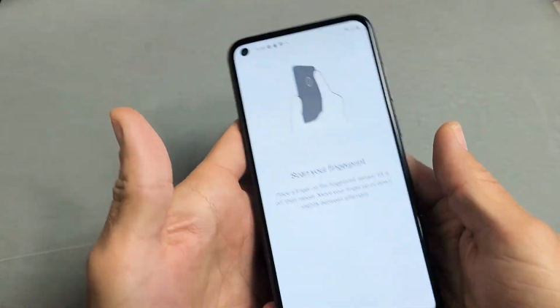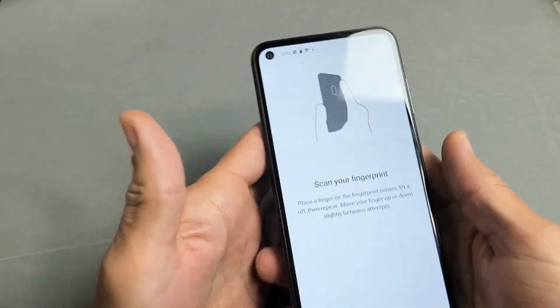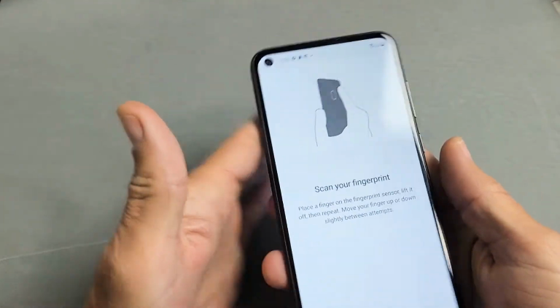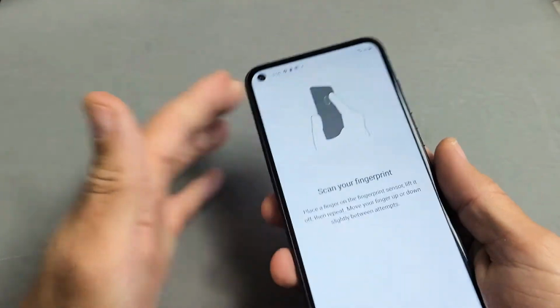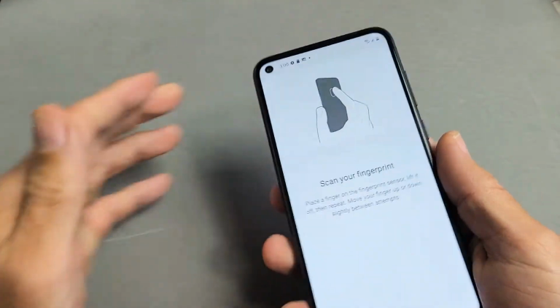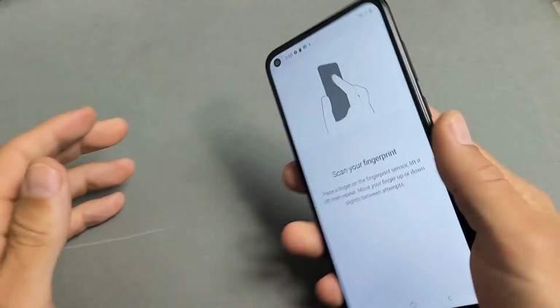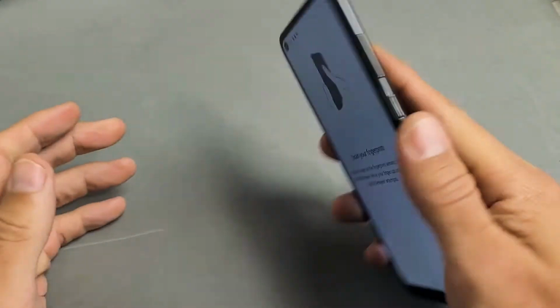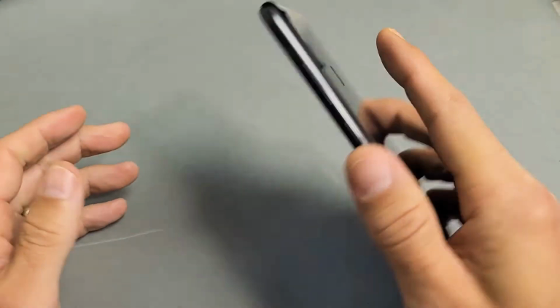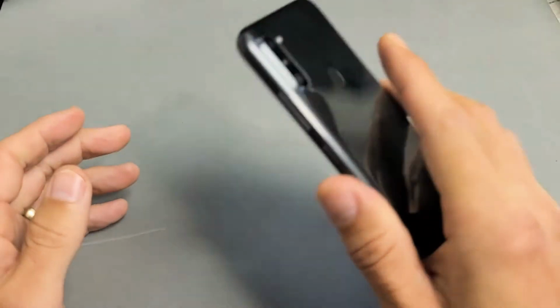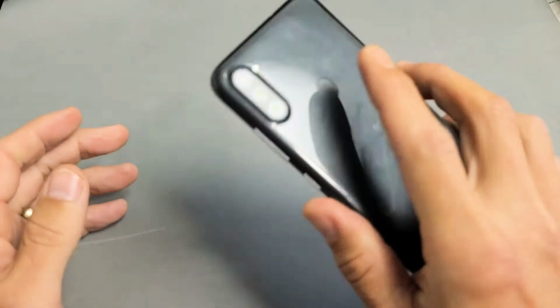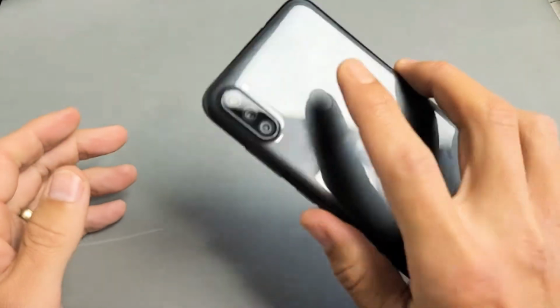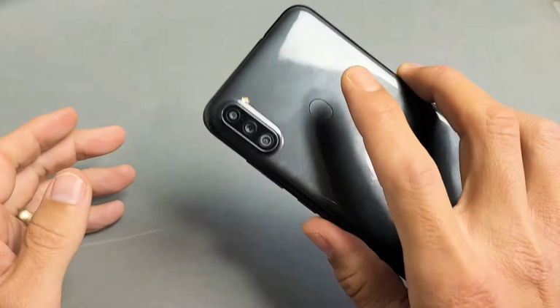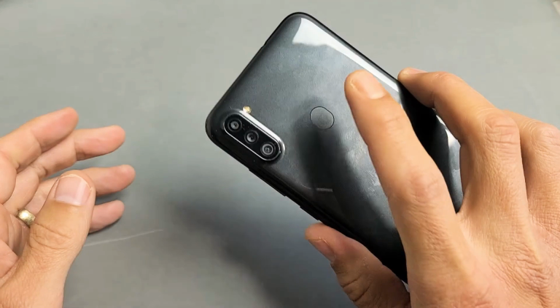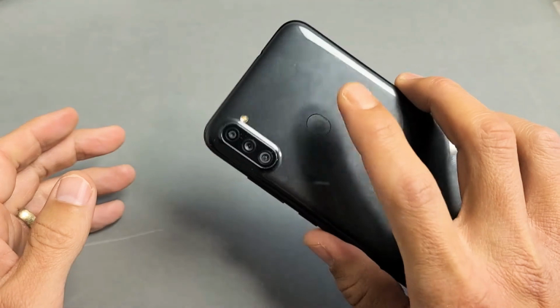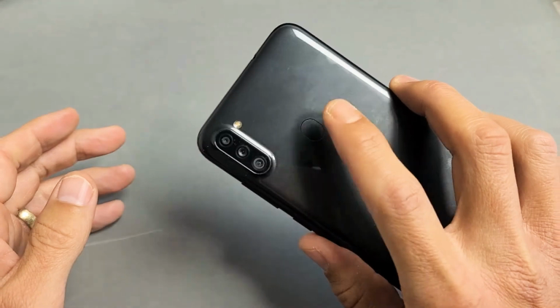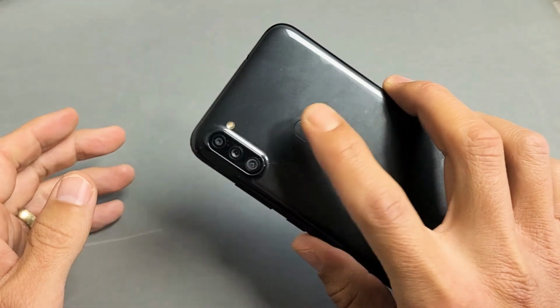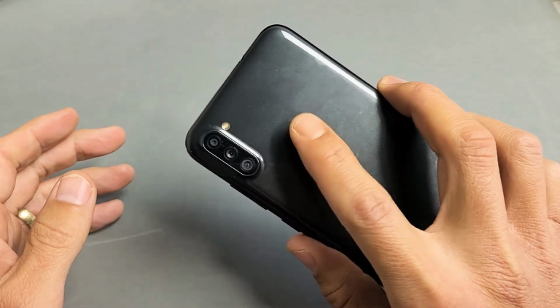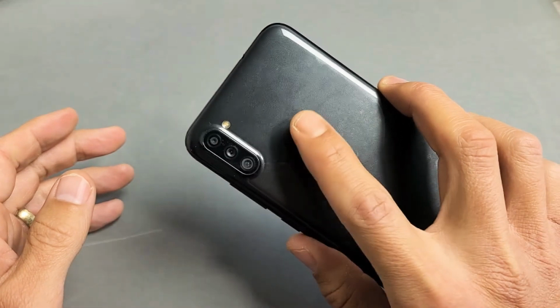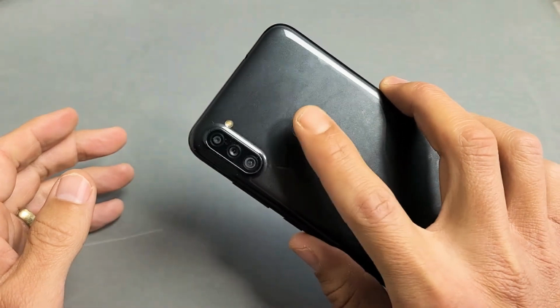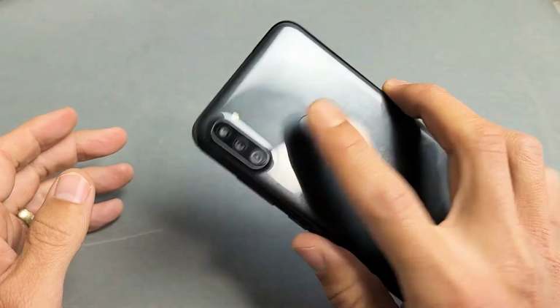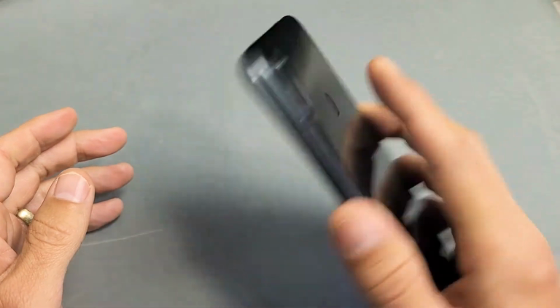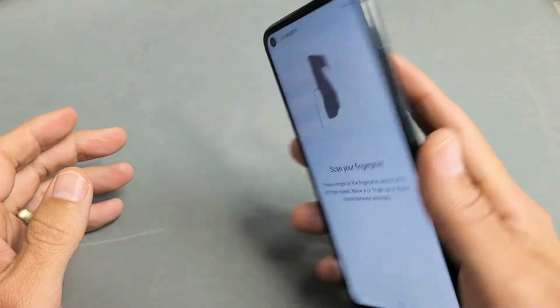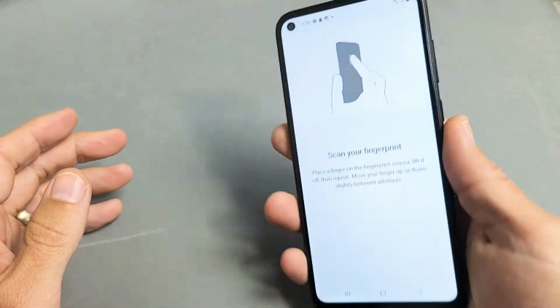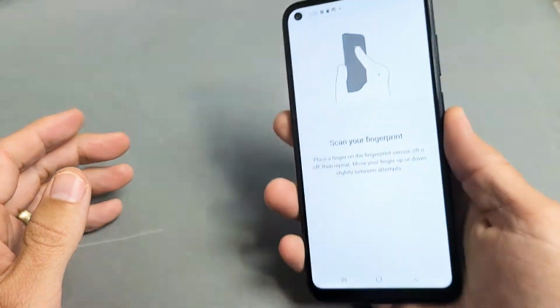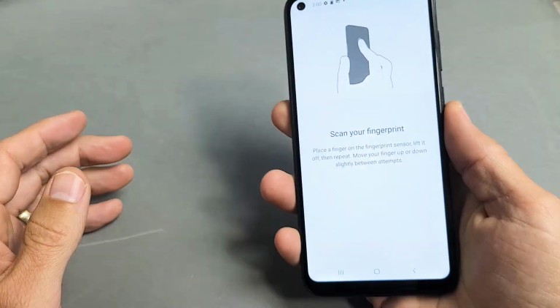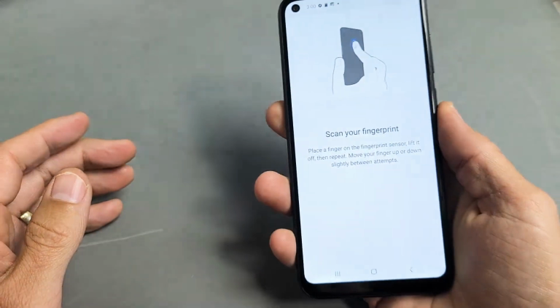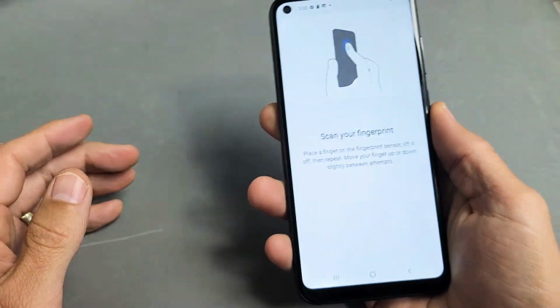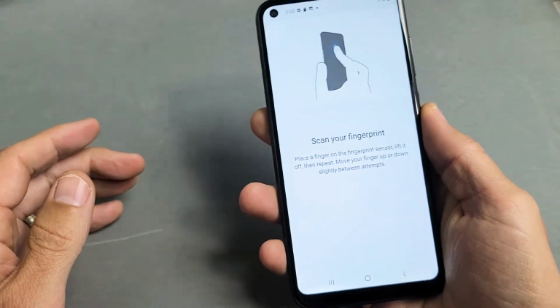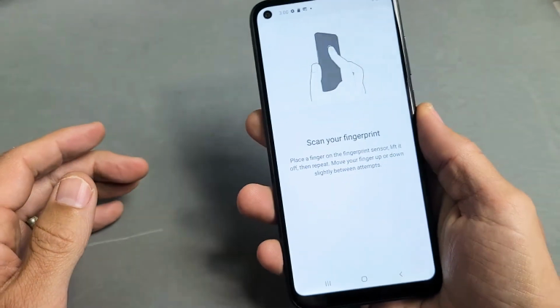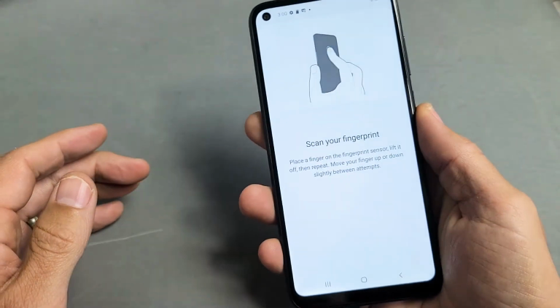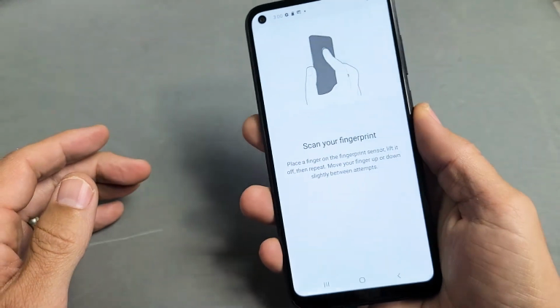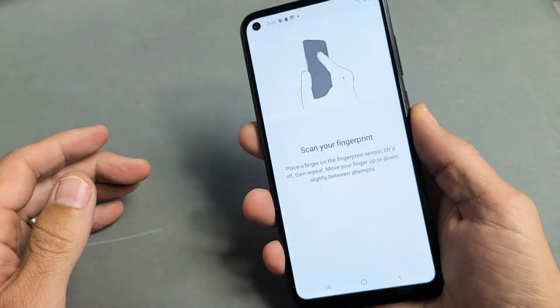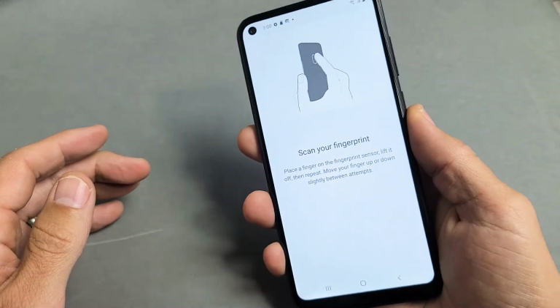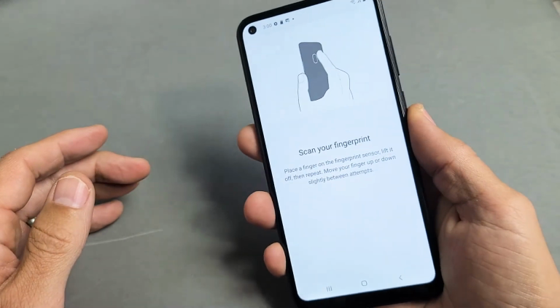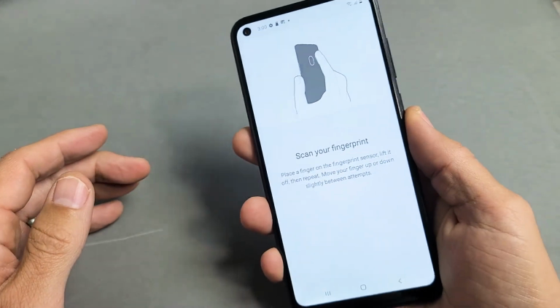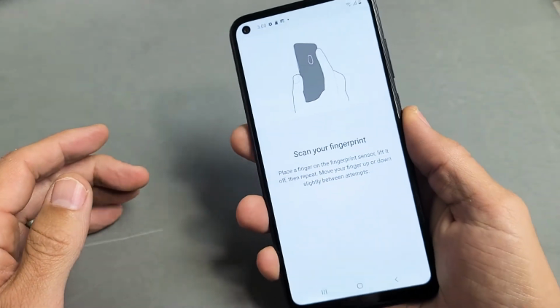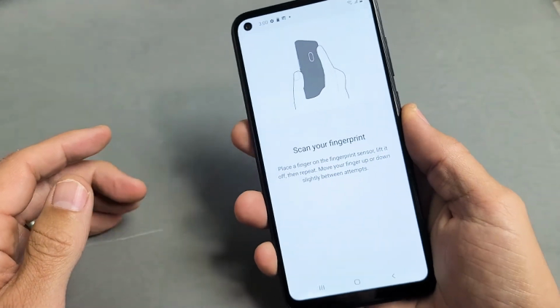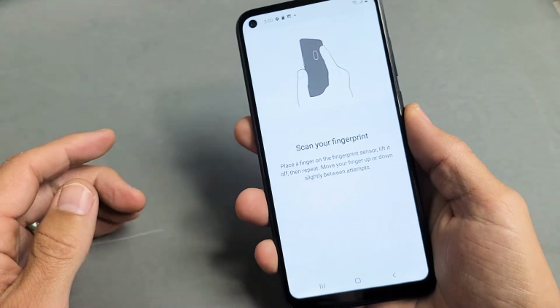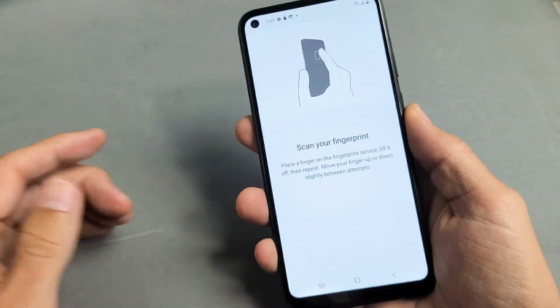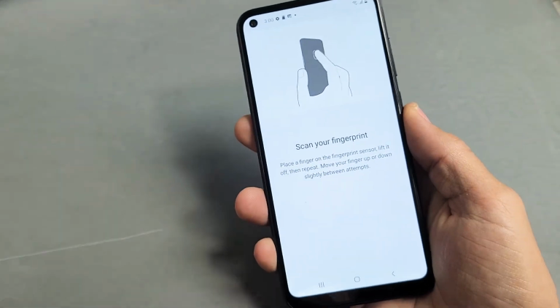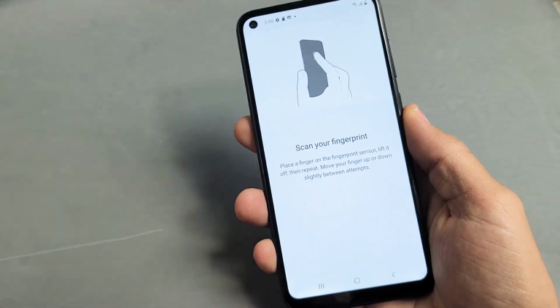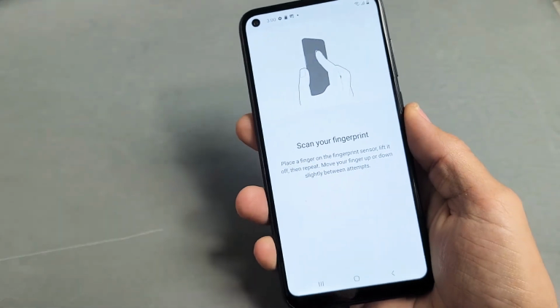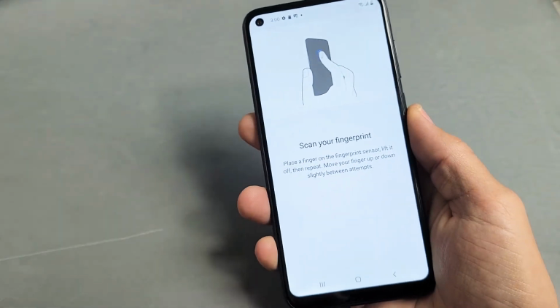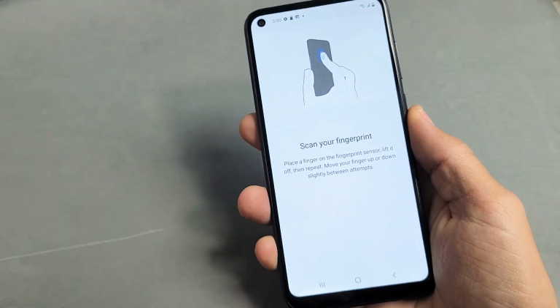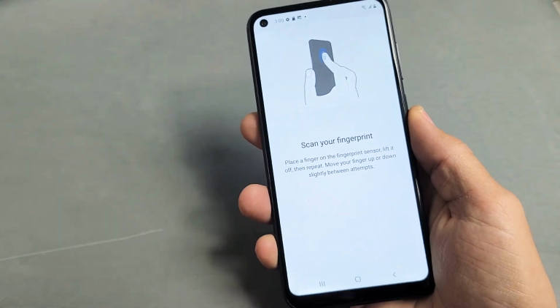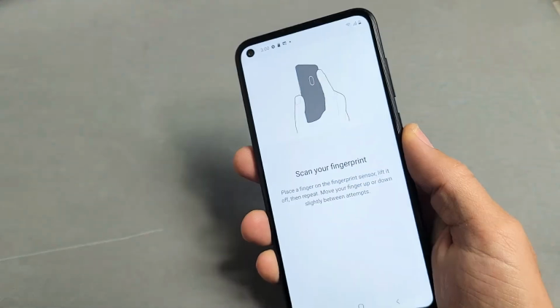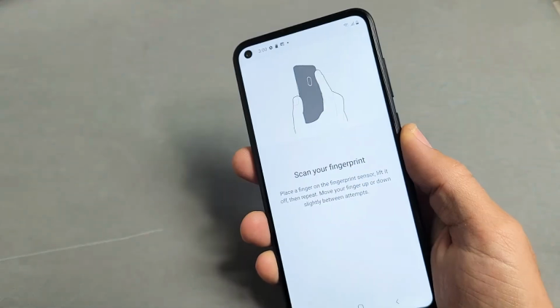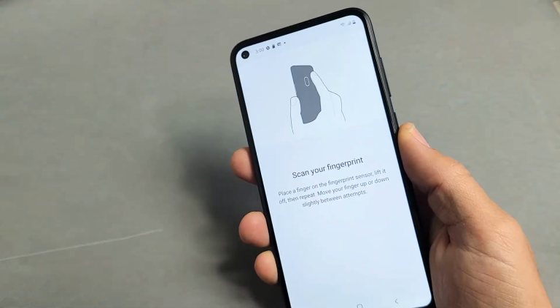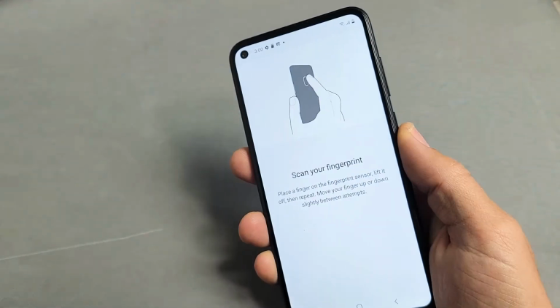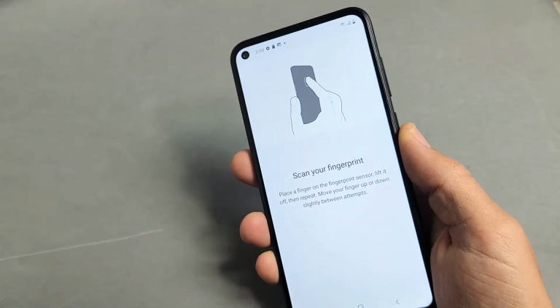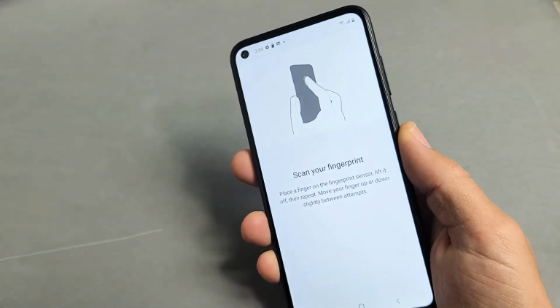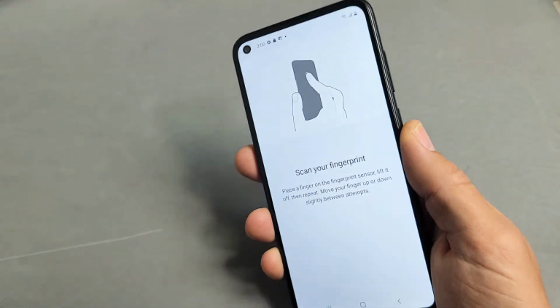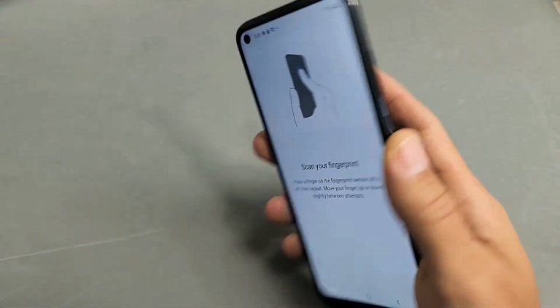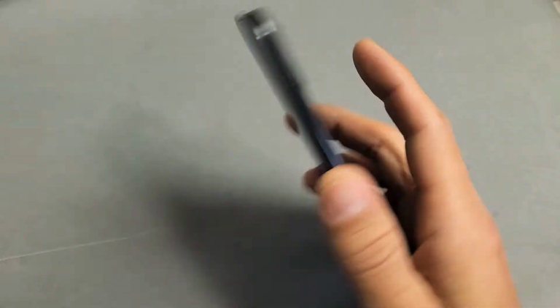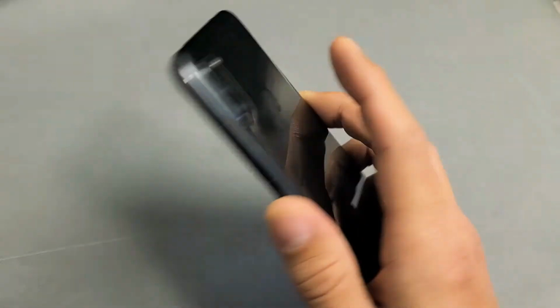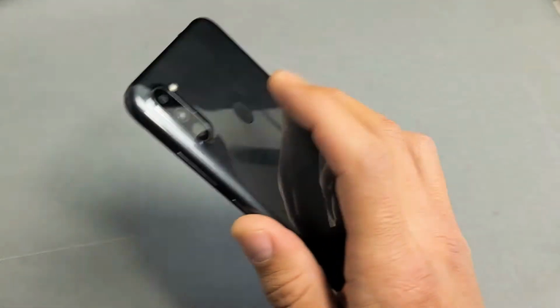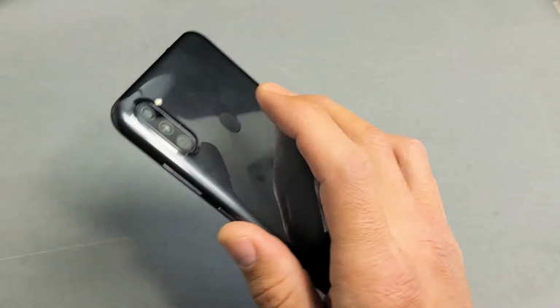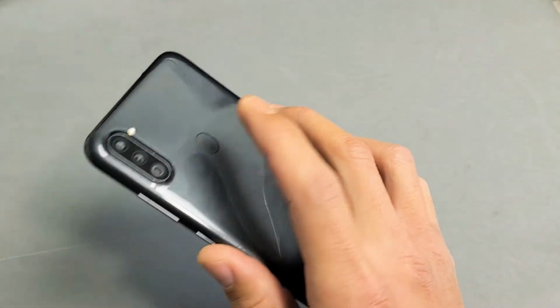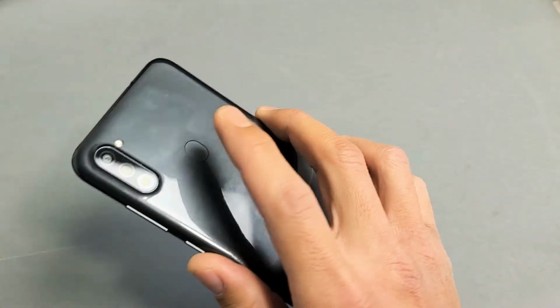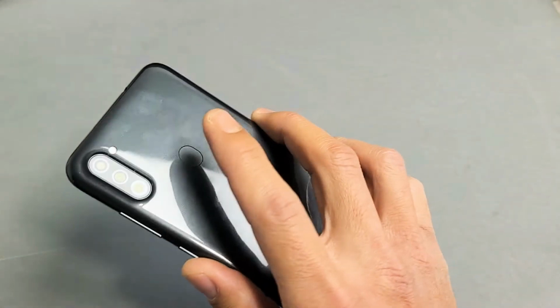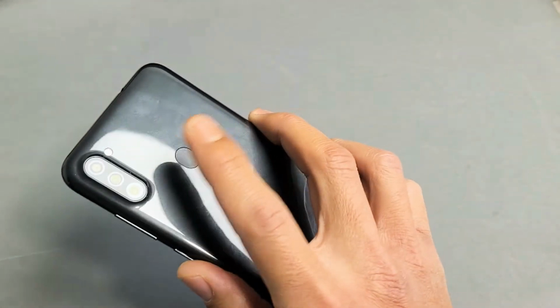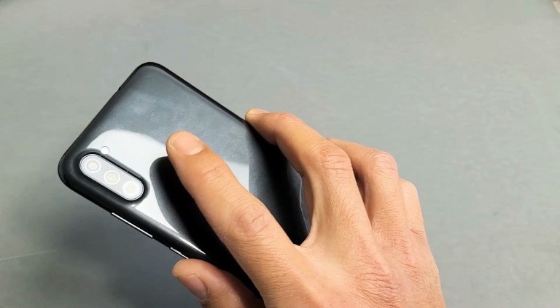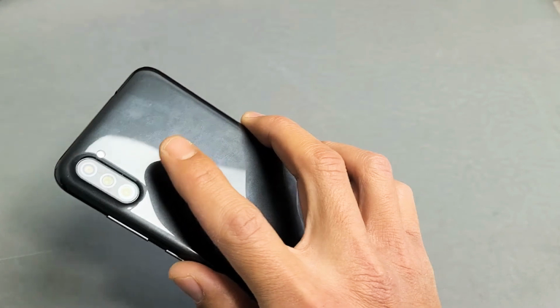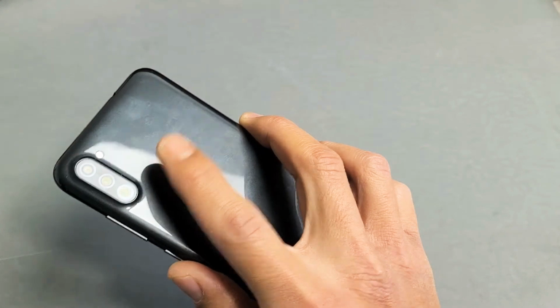Don't forget the fingerprint scanner is back here. So what we're going to do is put our finger on there.